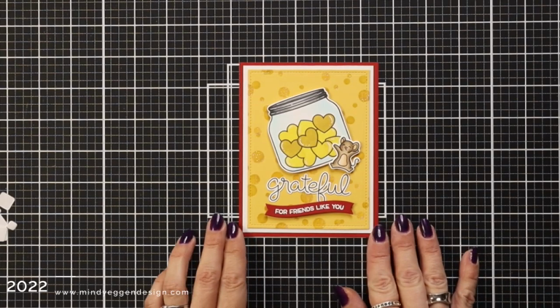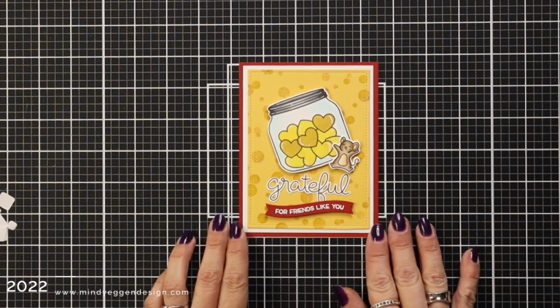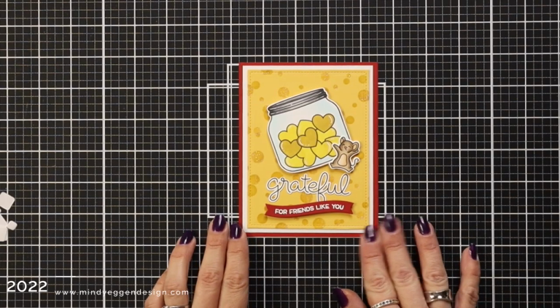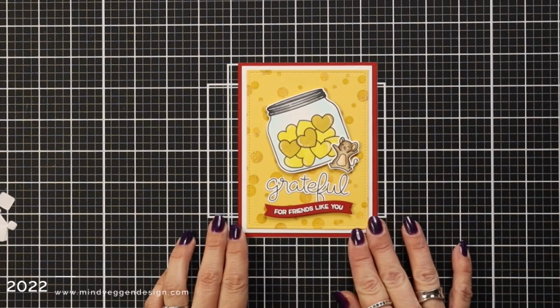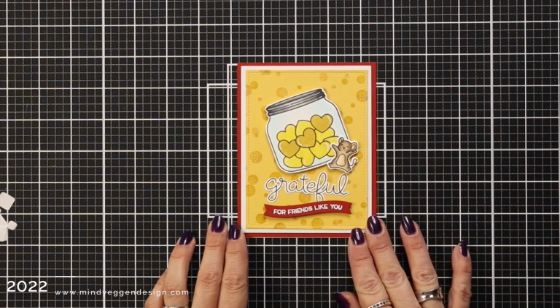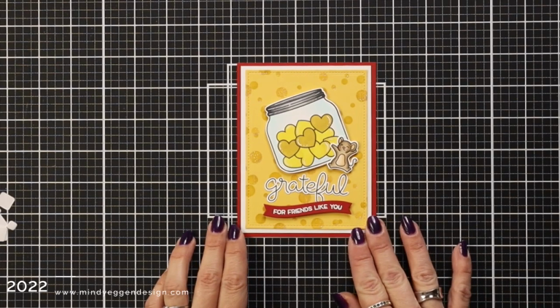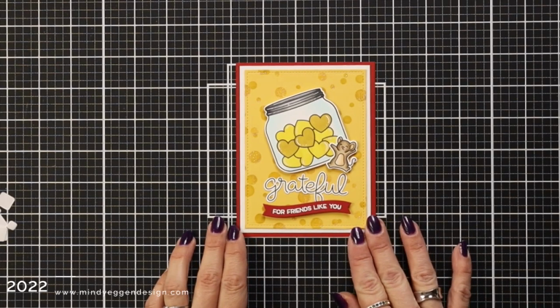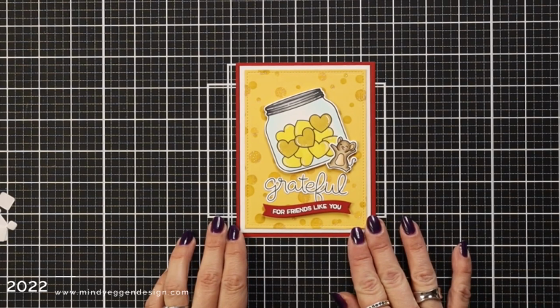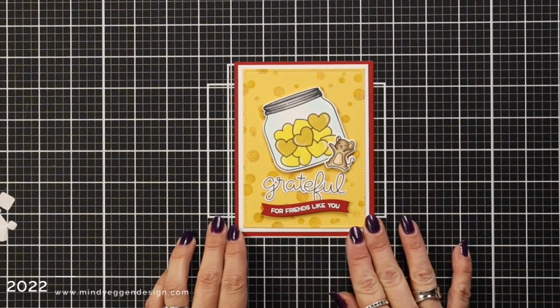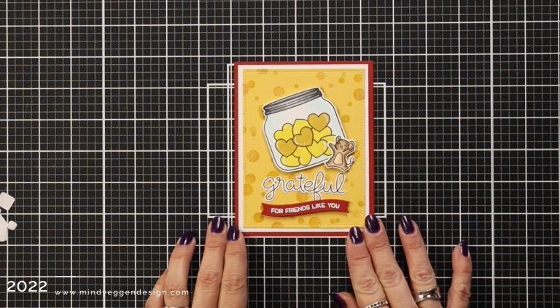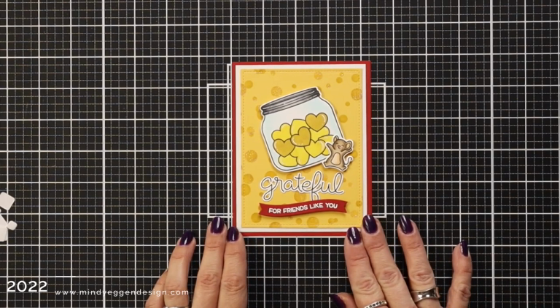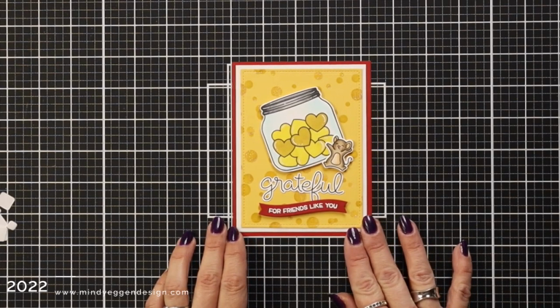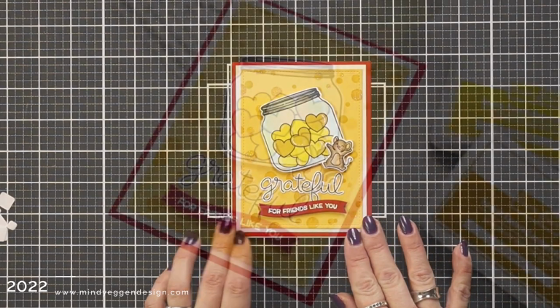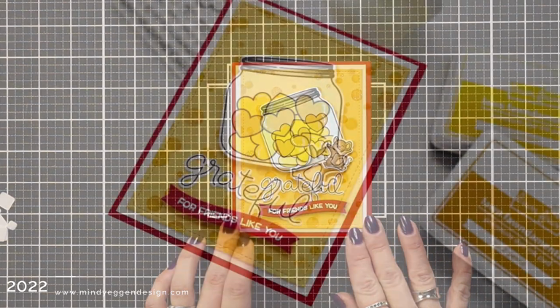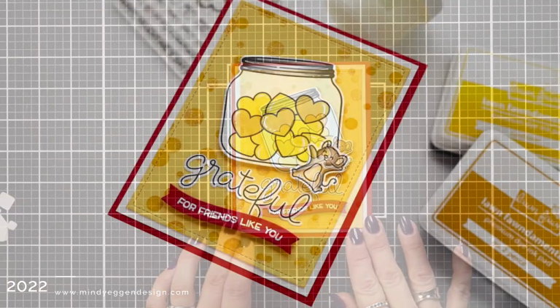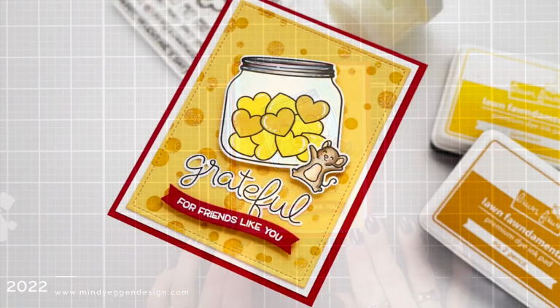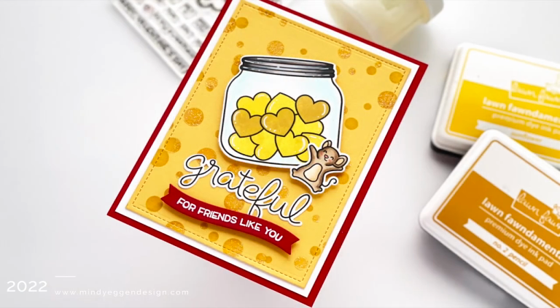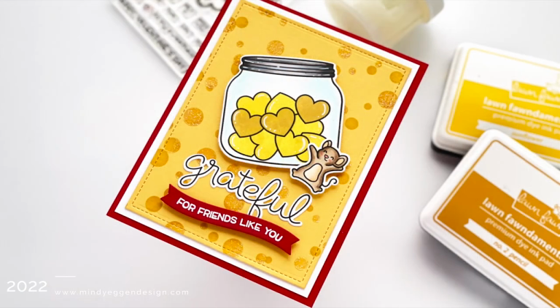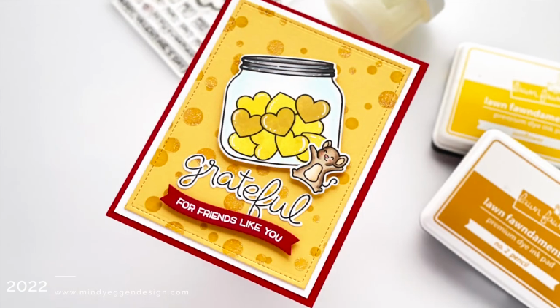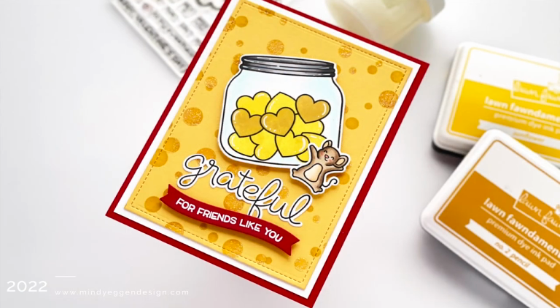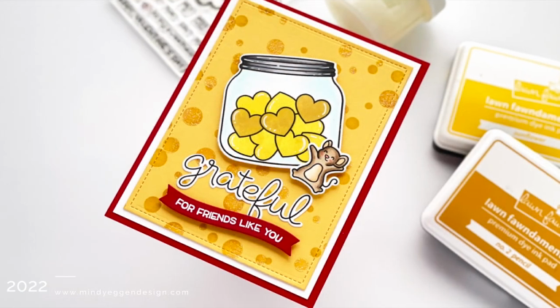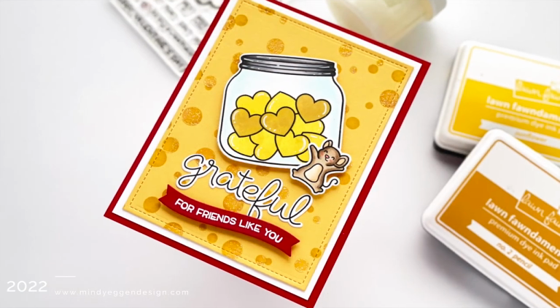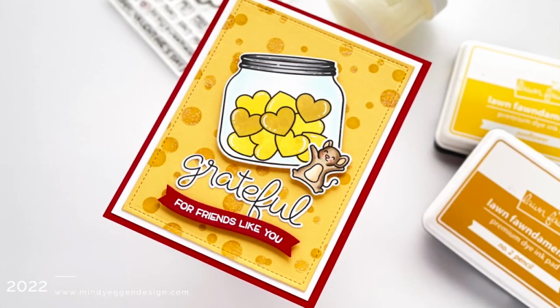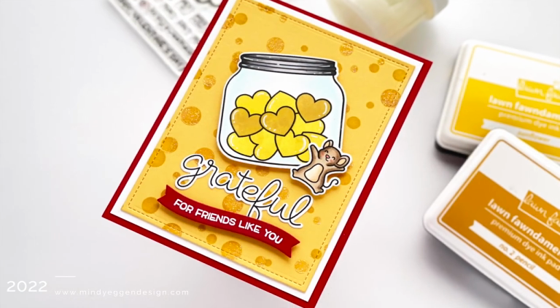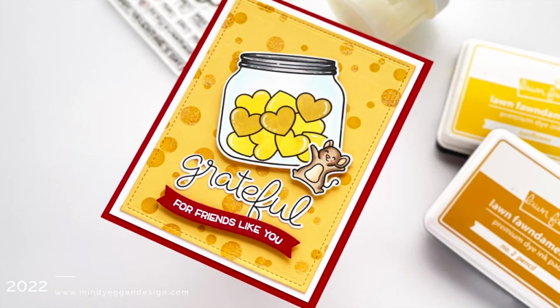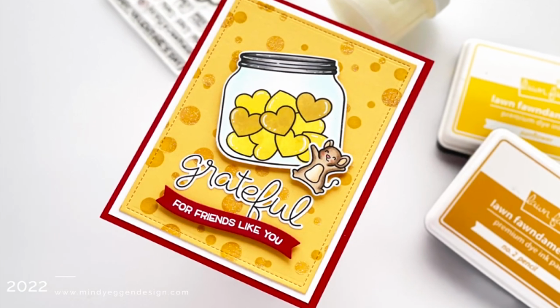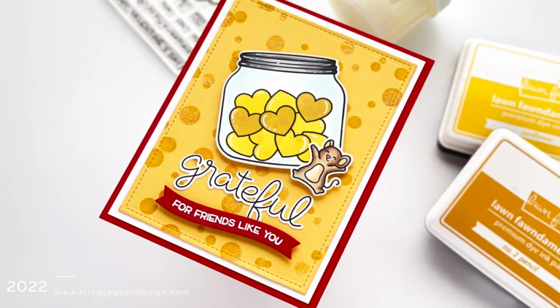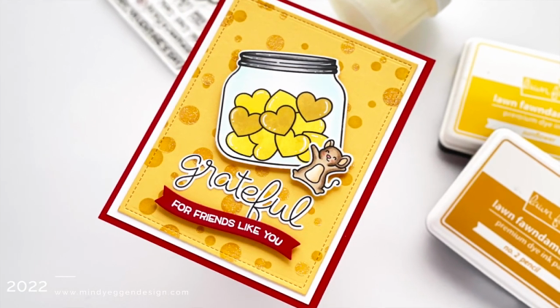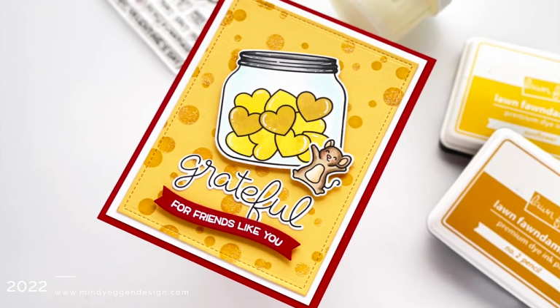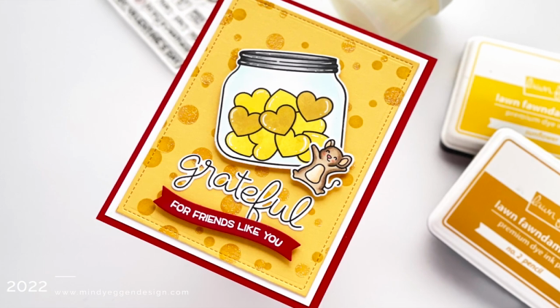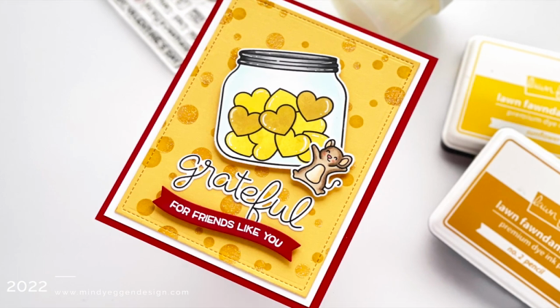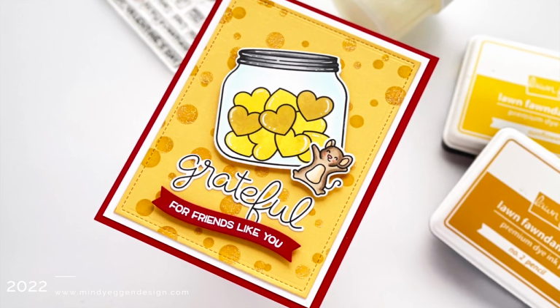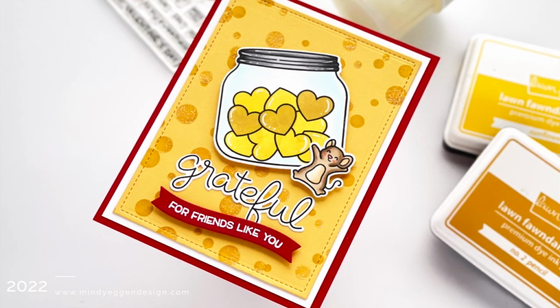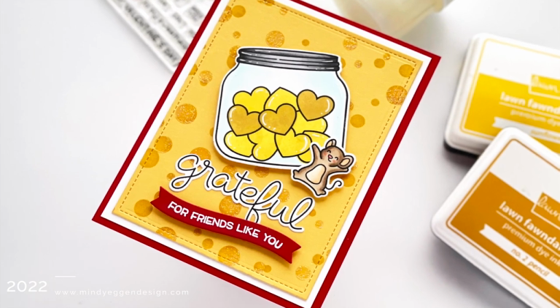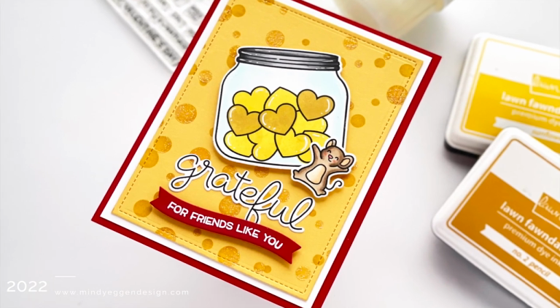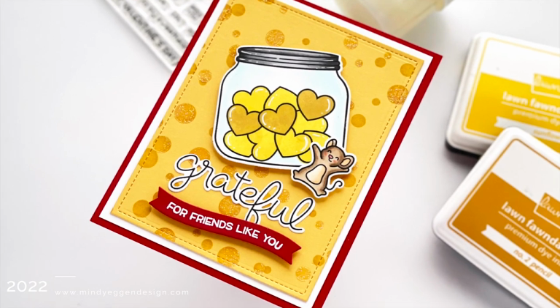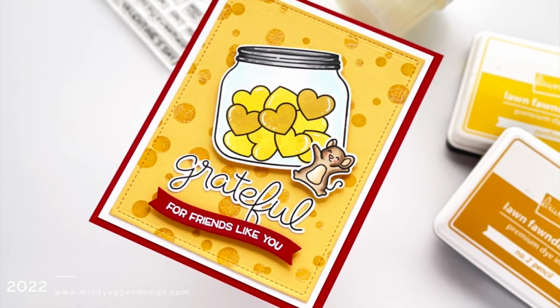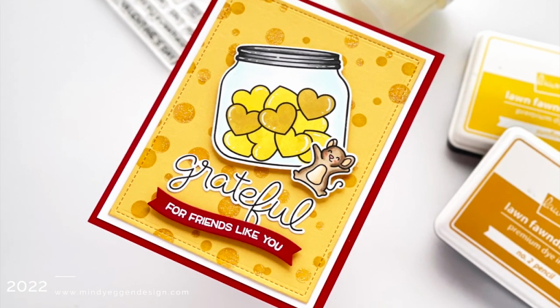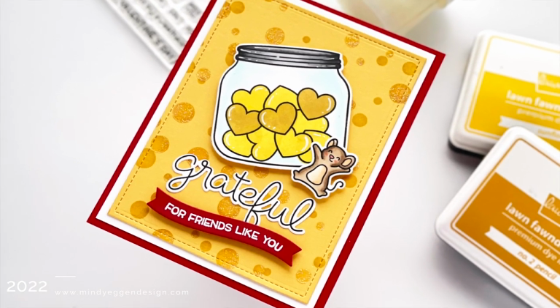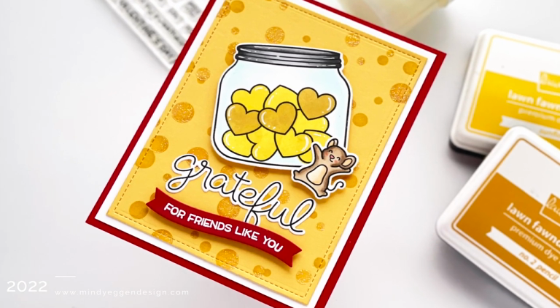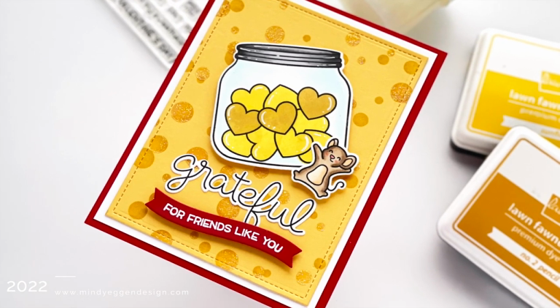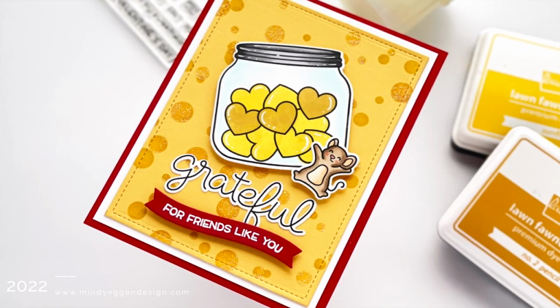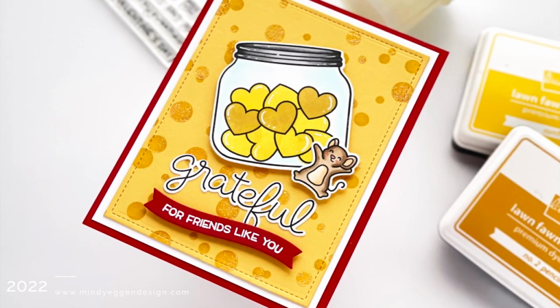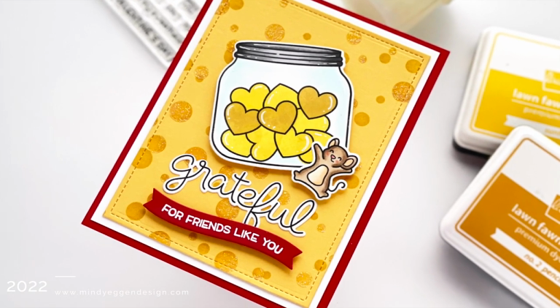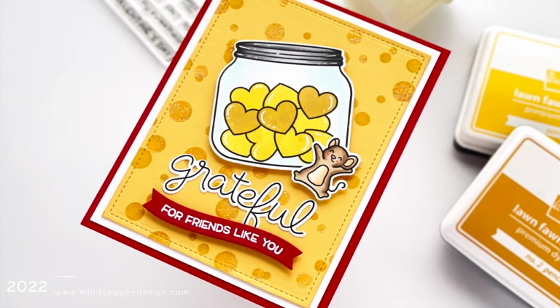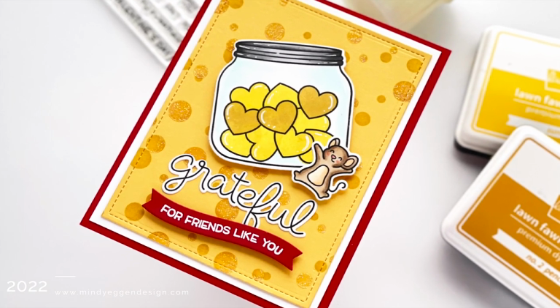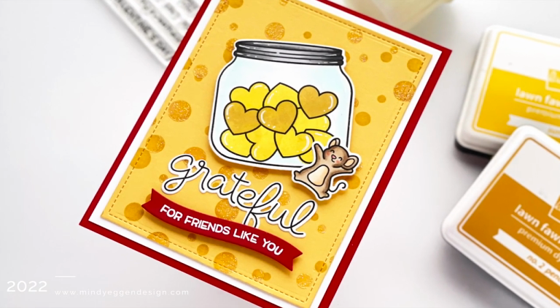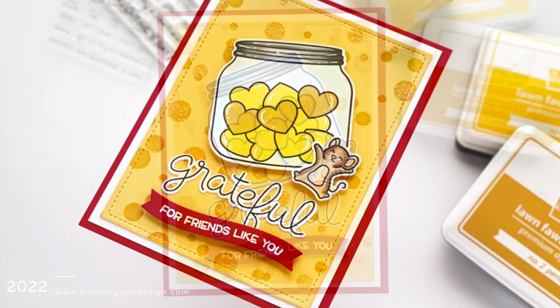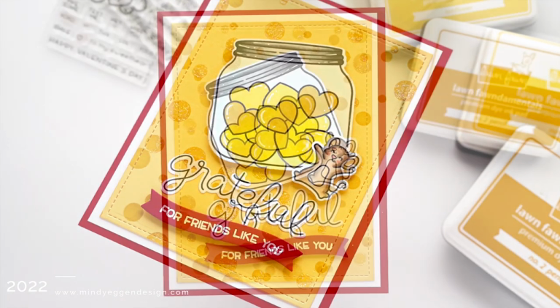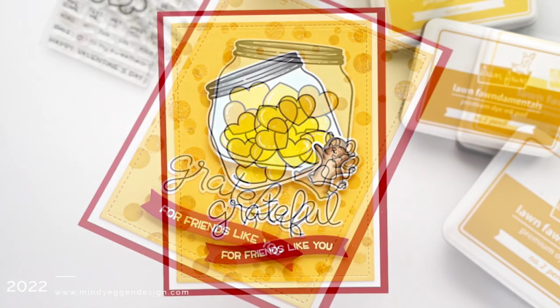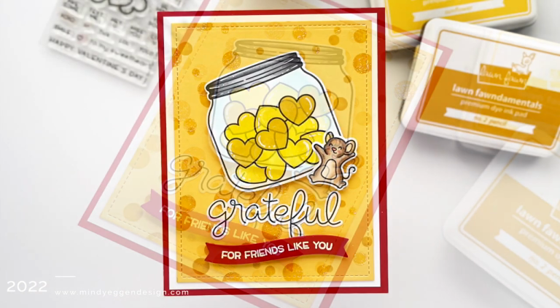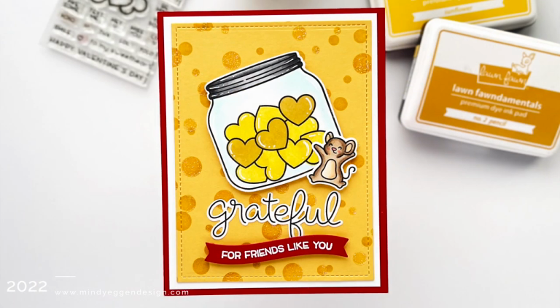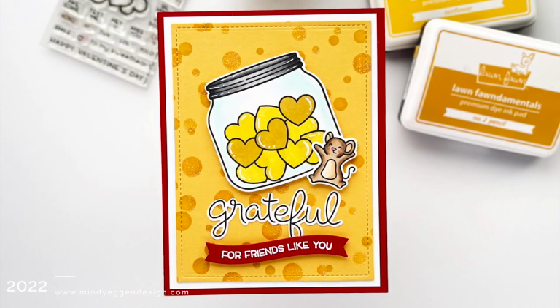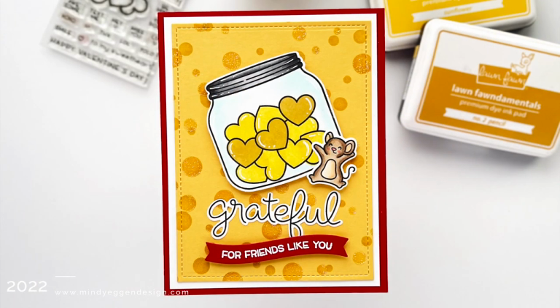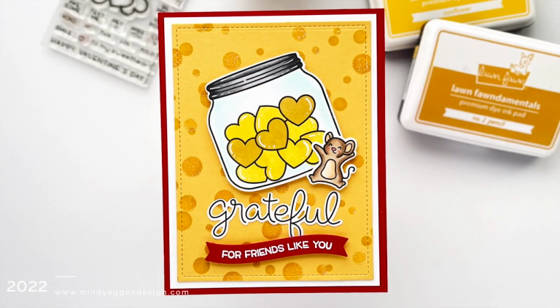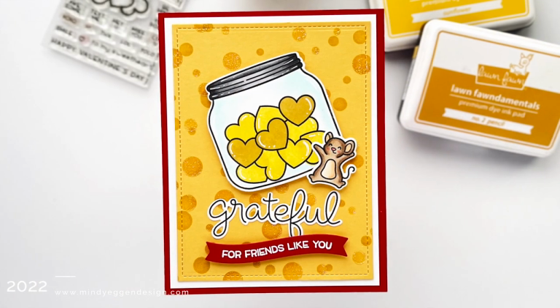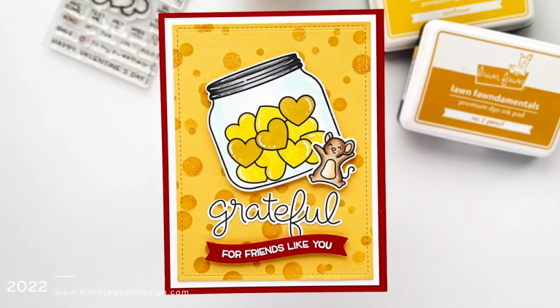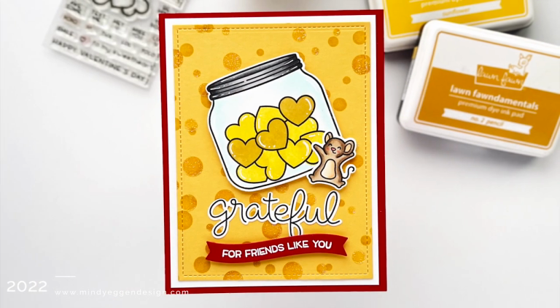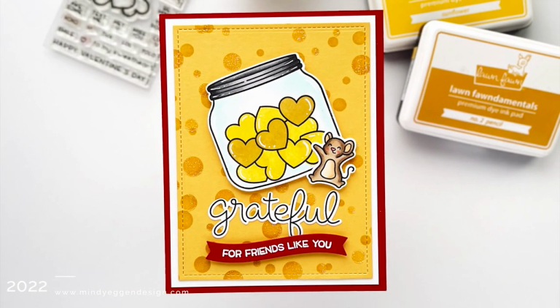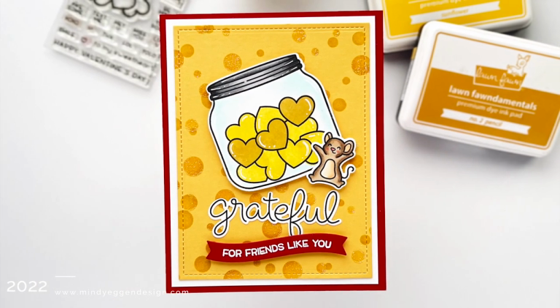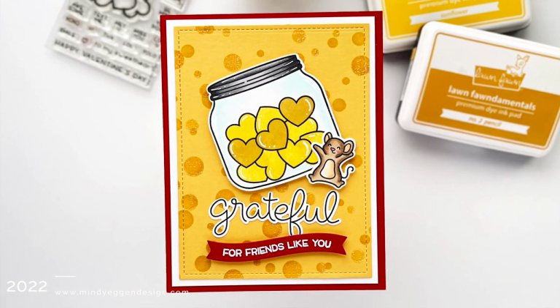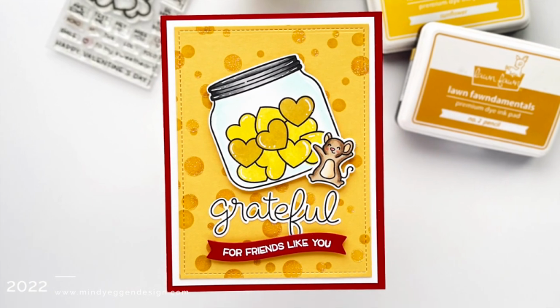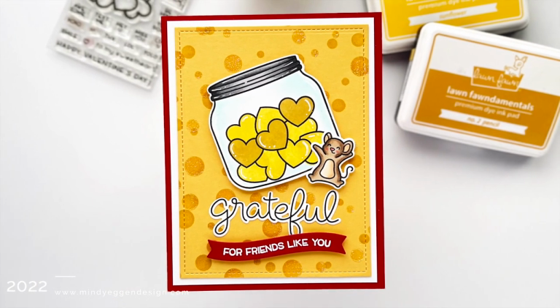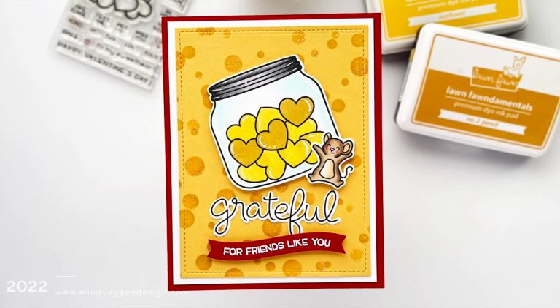I hope this has inspired you to take another look at your stencils and see what else you can get out of them. The bubble background makes a really great cheese background. Thank you so much for joining me today and I'll see you again soon.